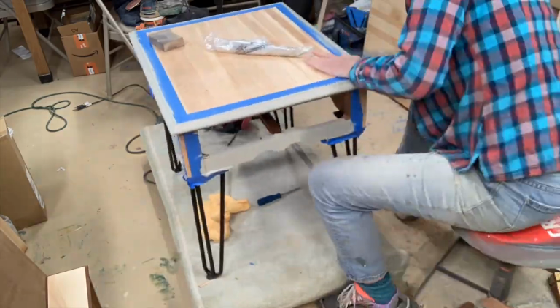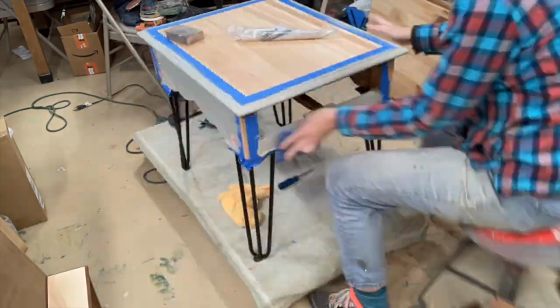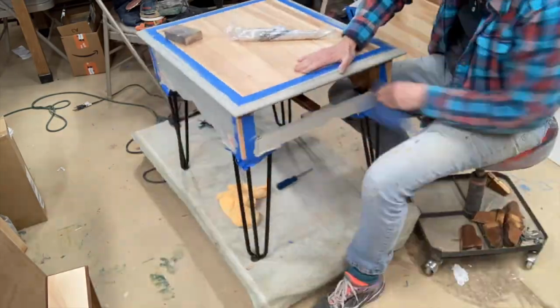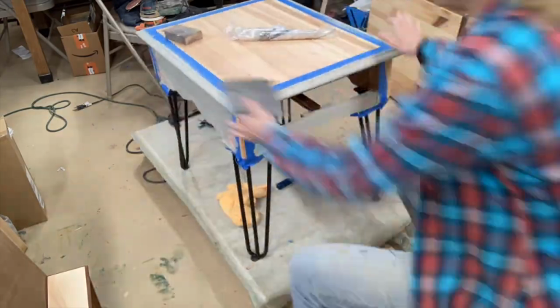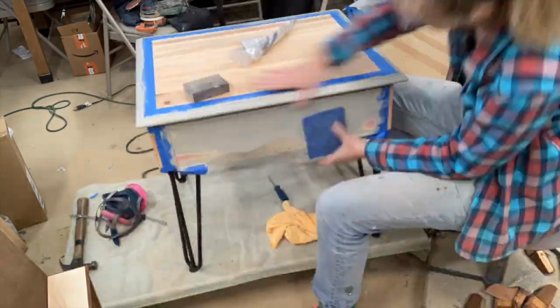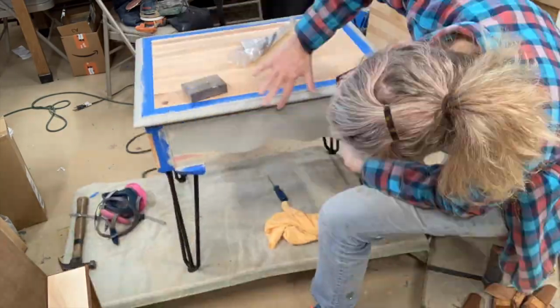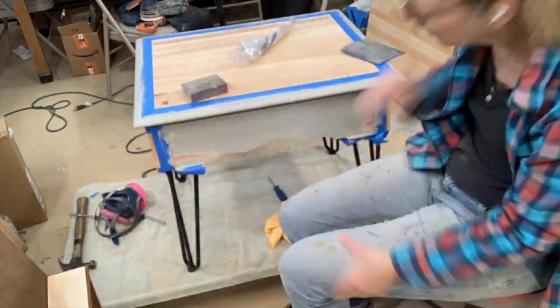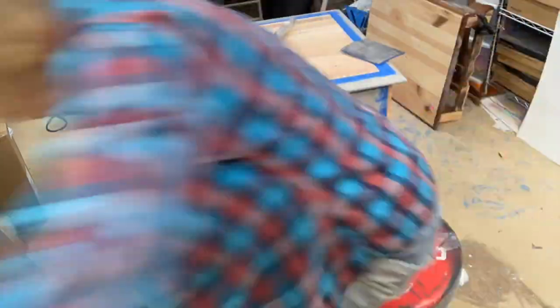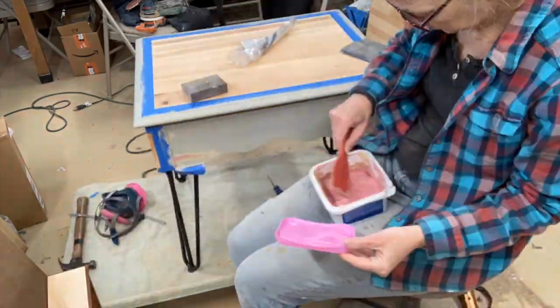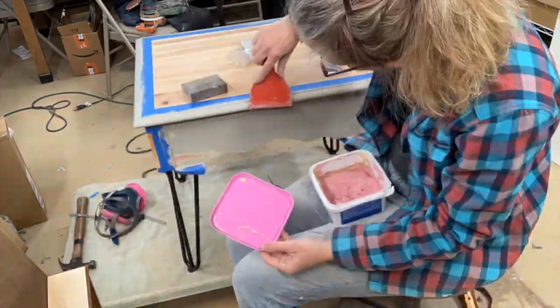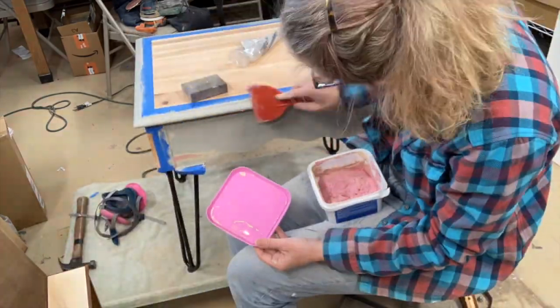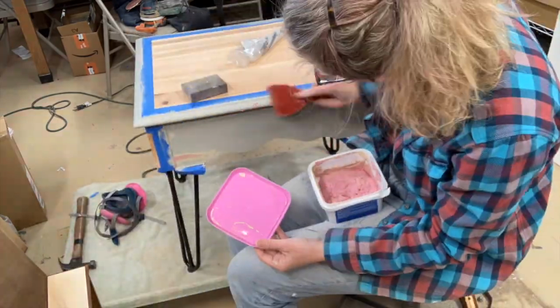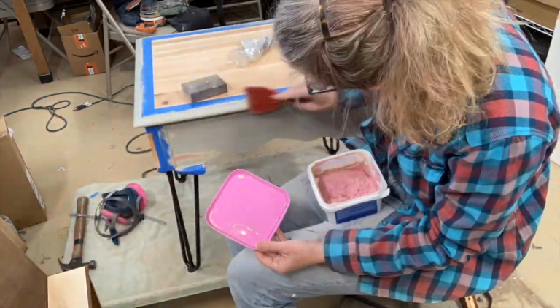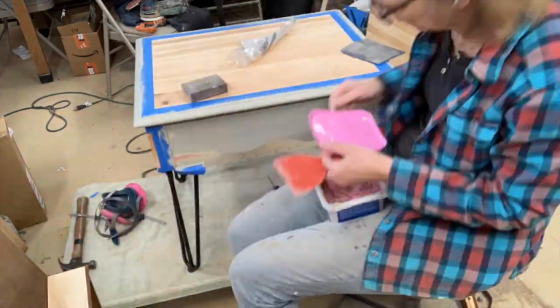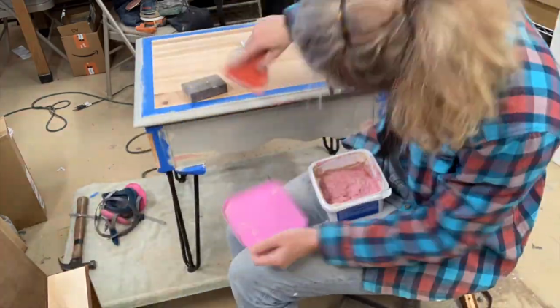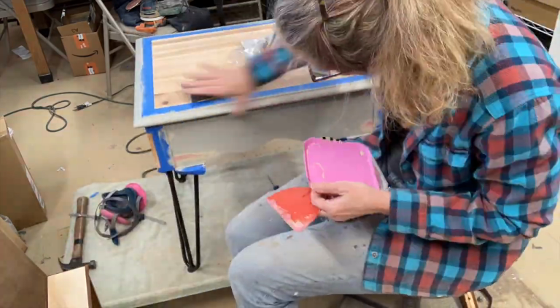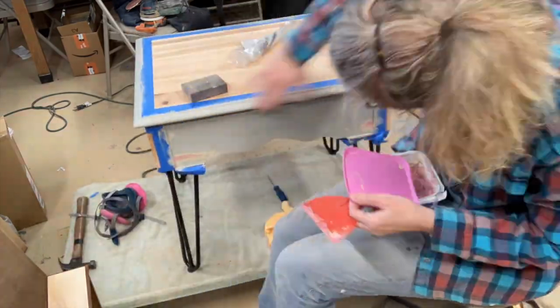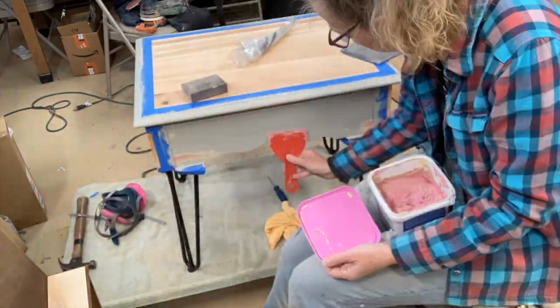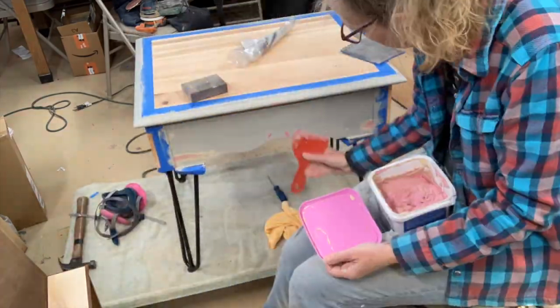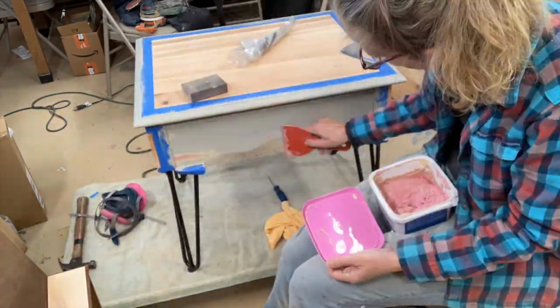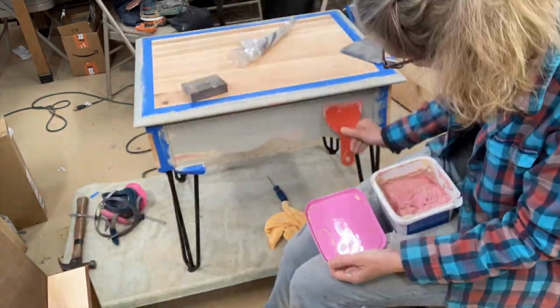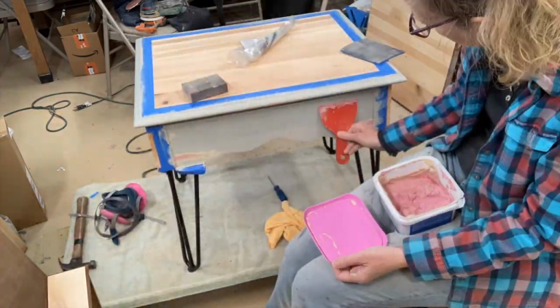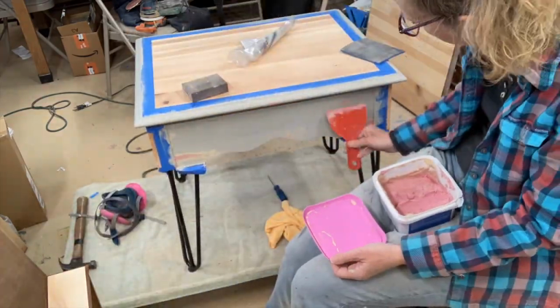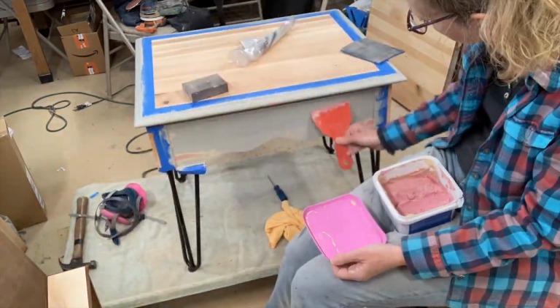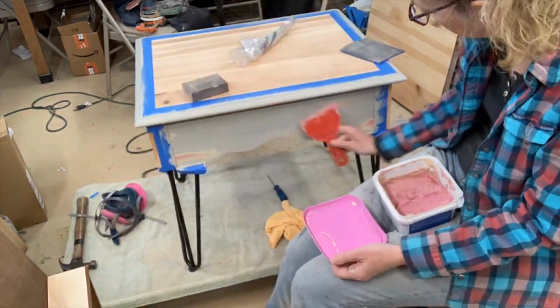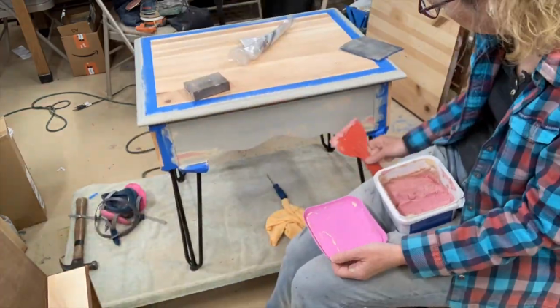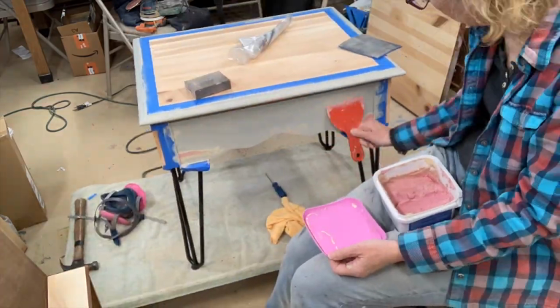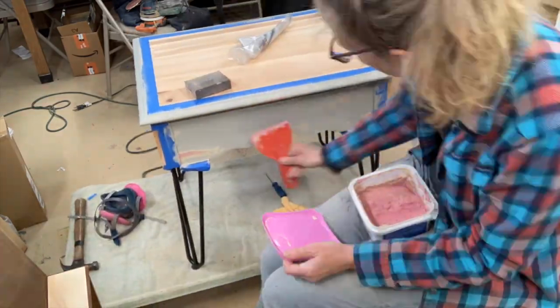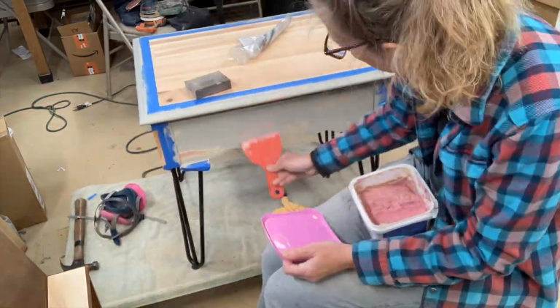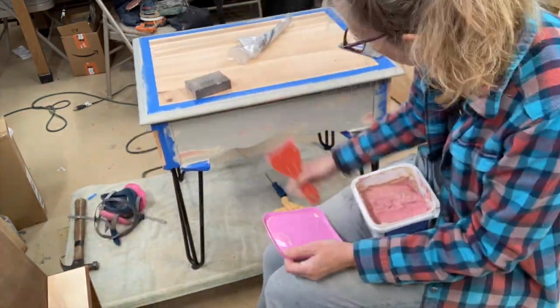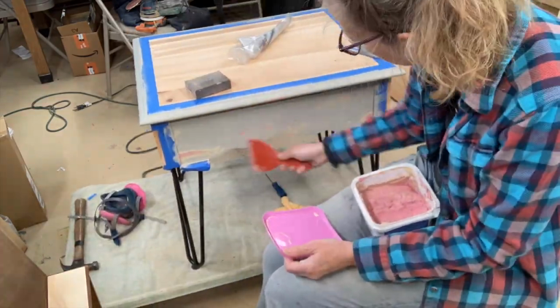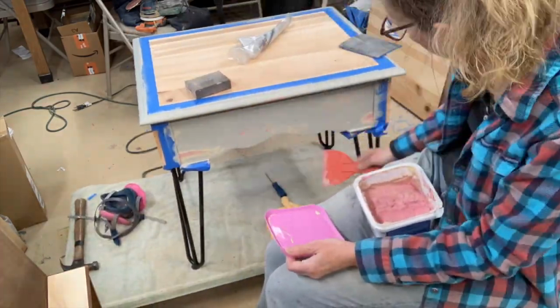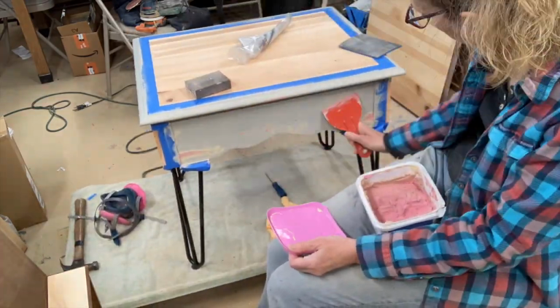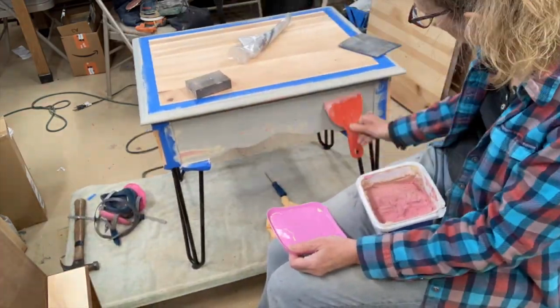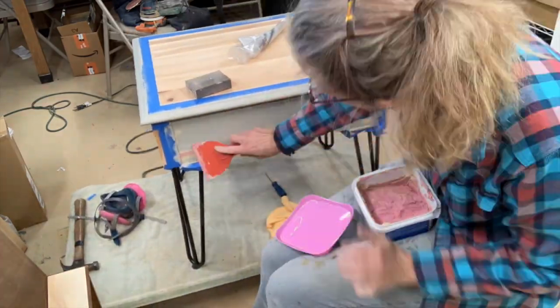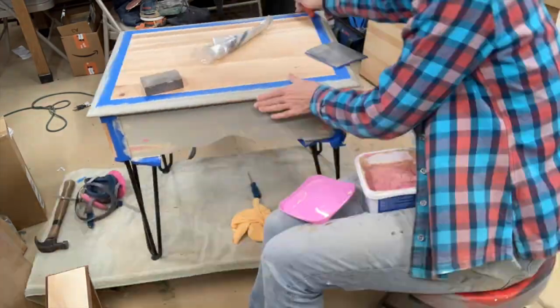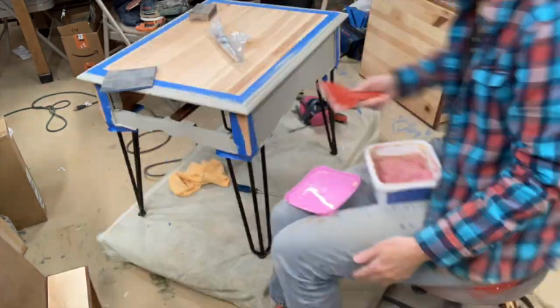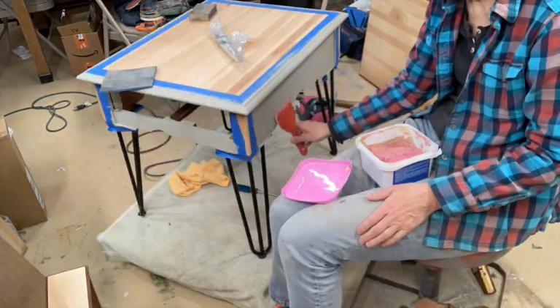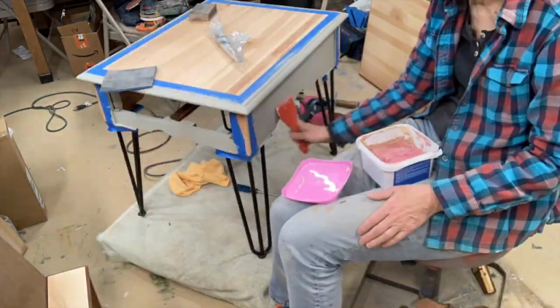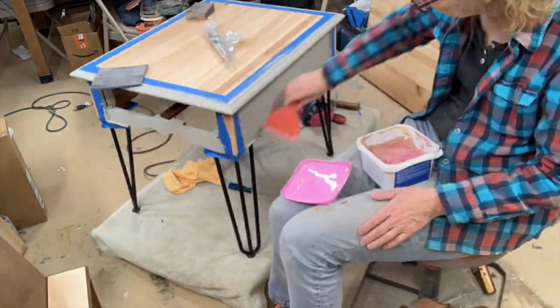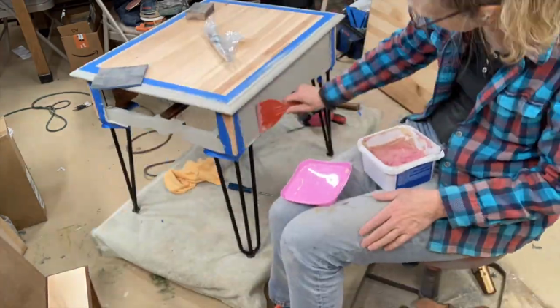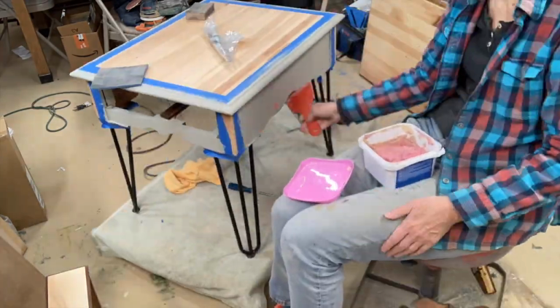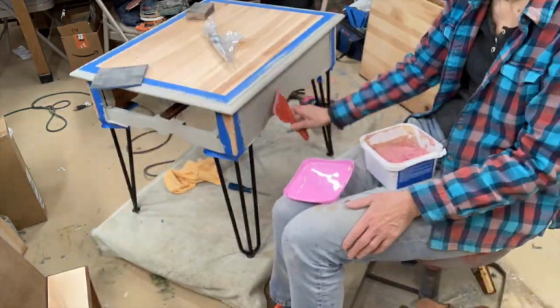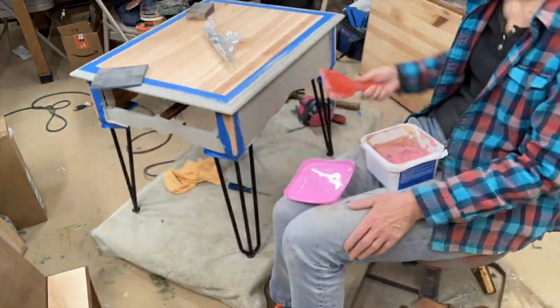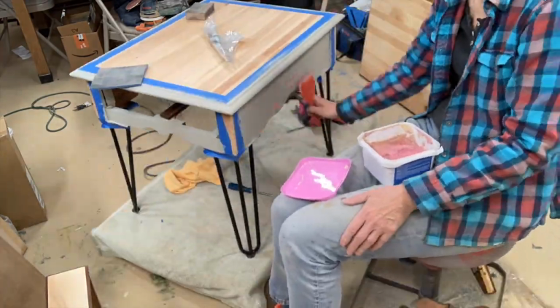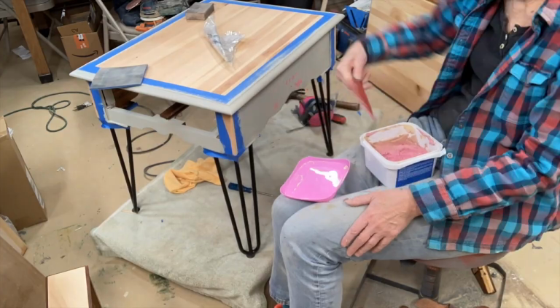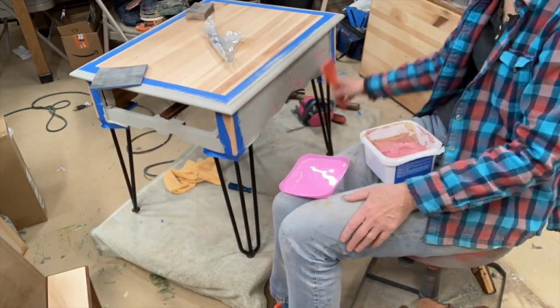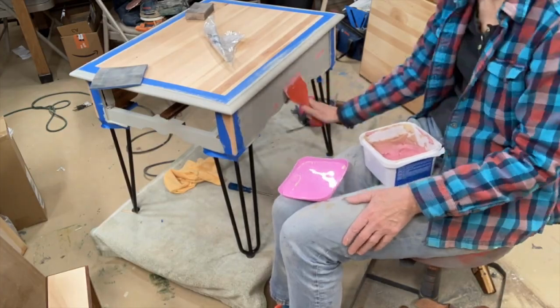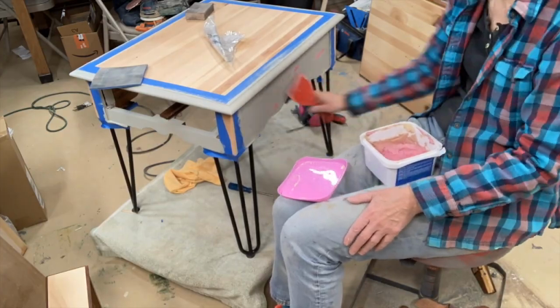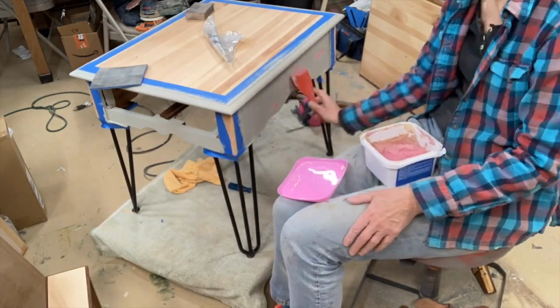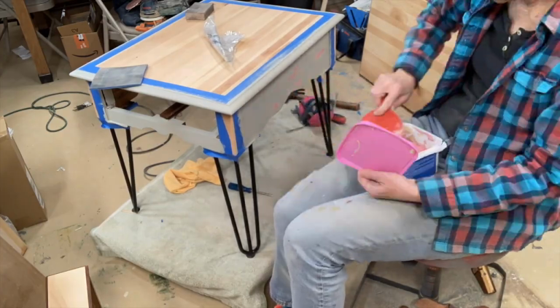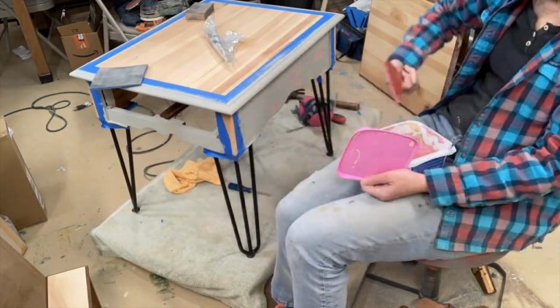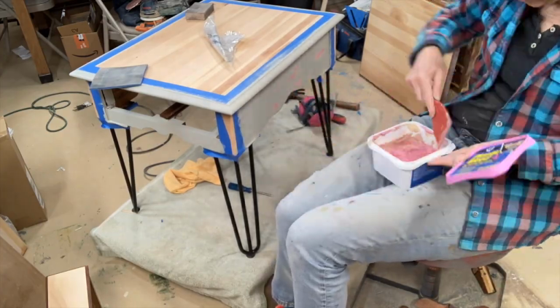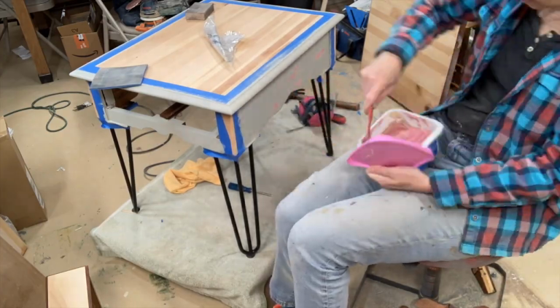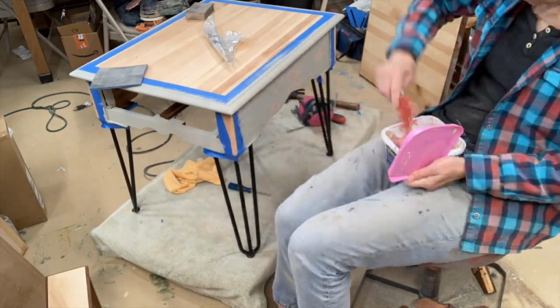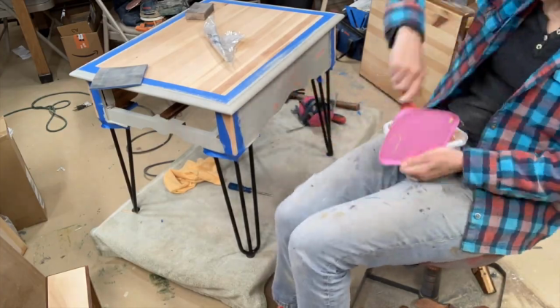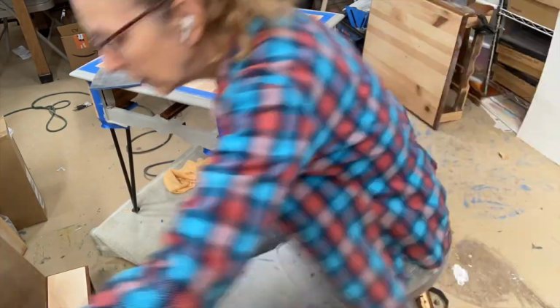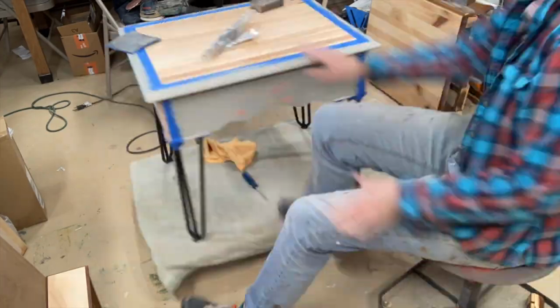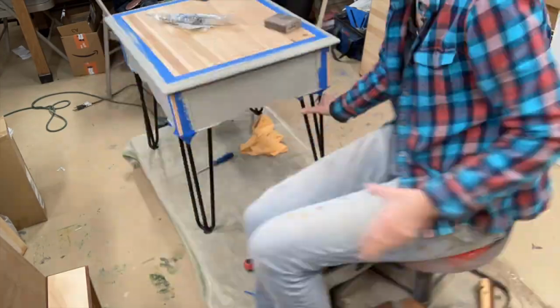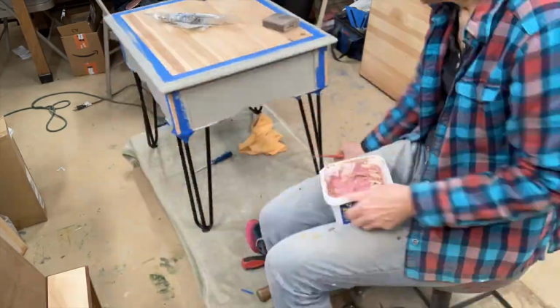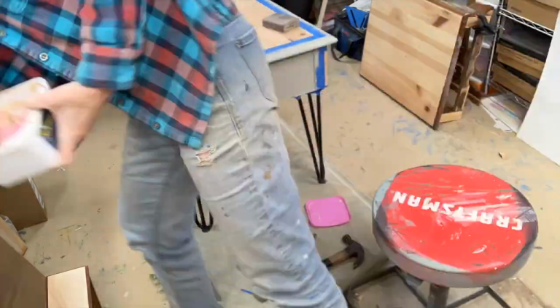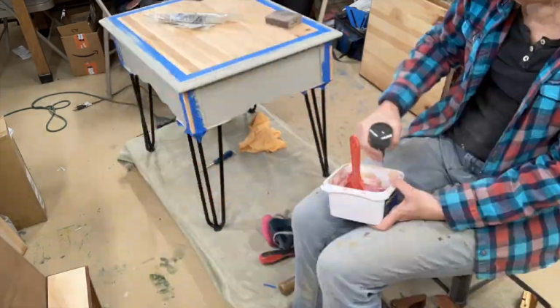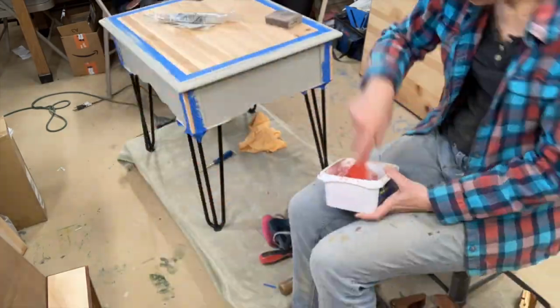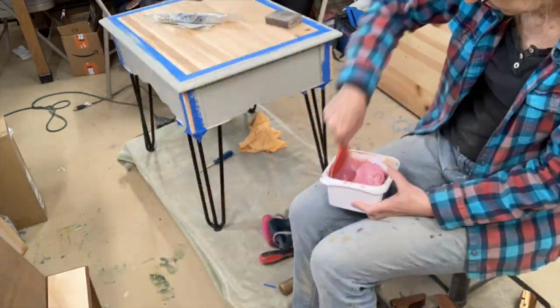I didn't get paint on them. With the second one, I realized it was easier to paint before I put the legs on.